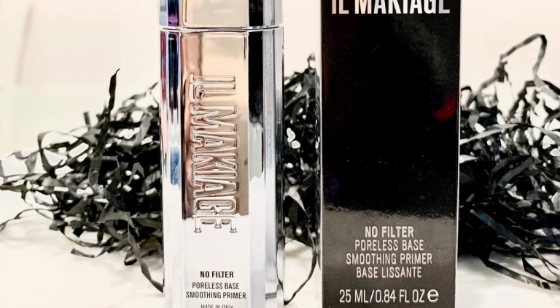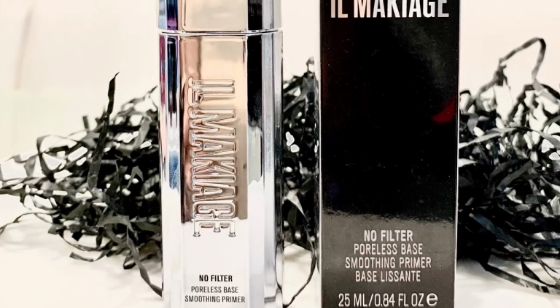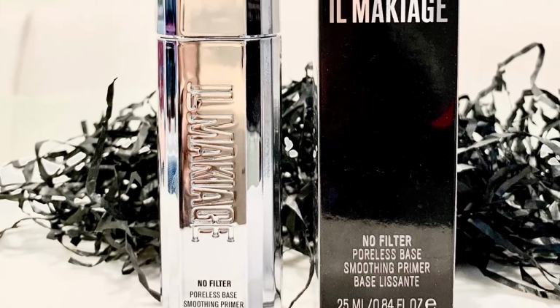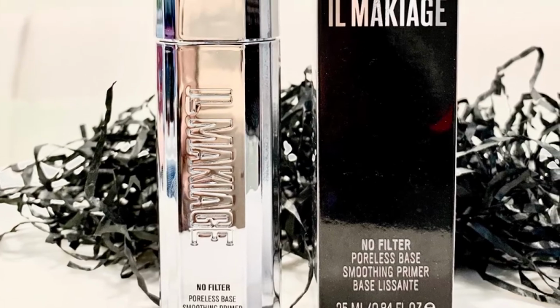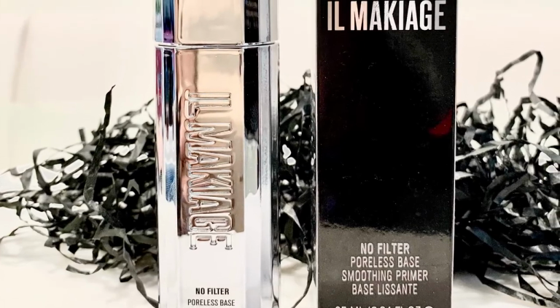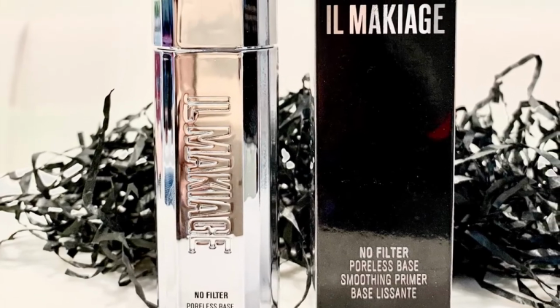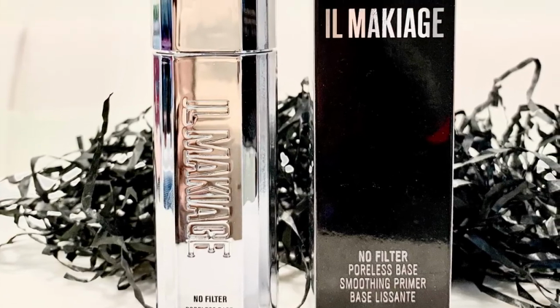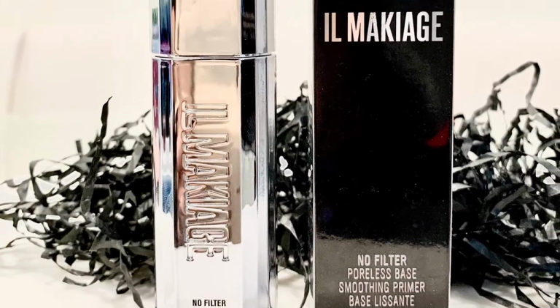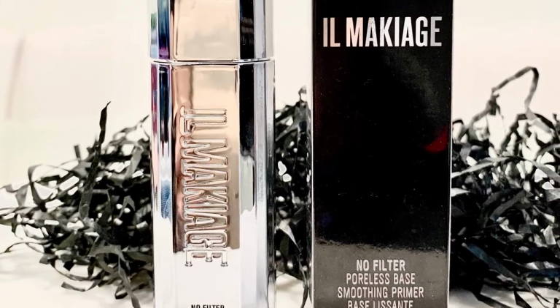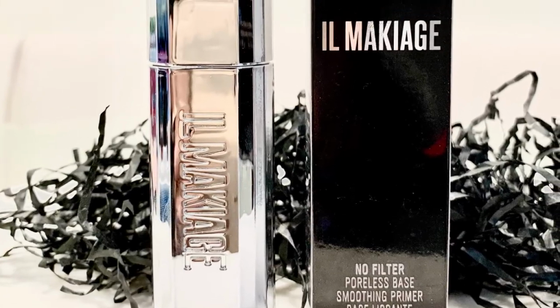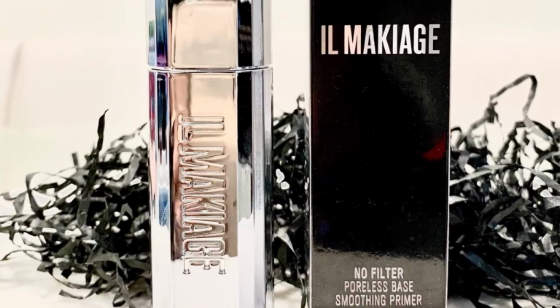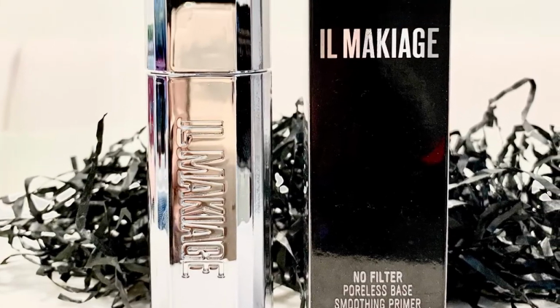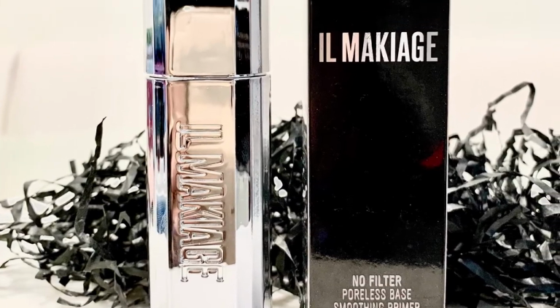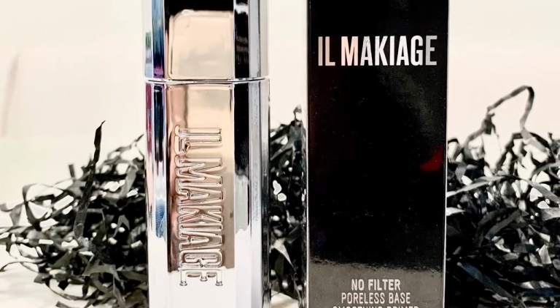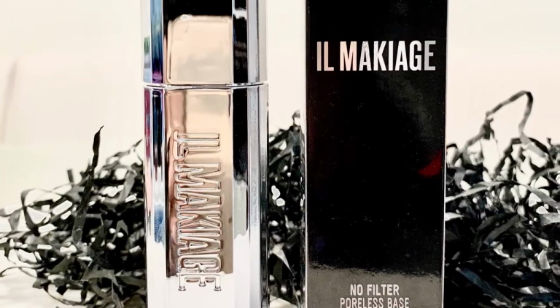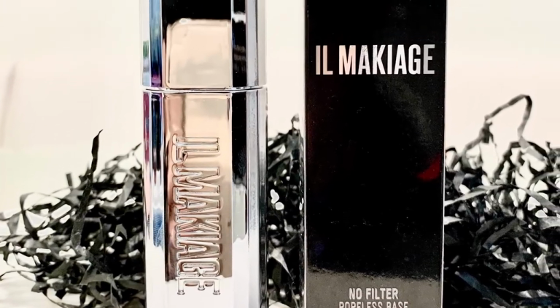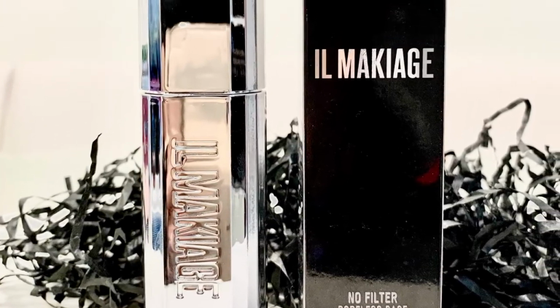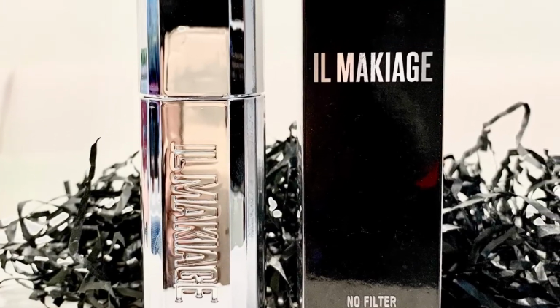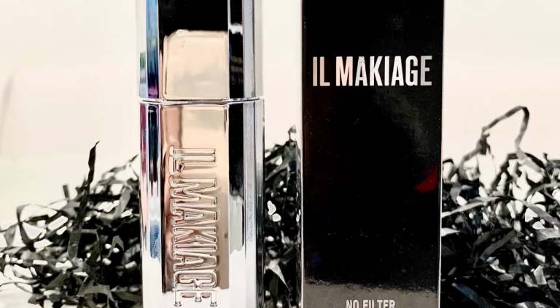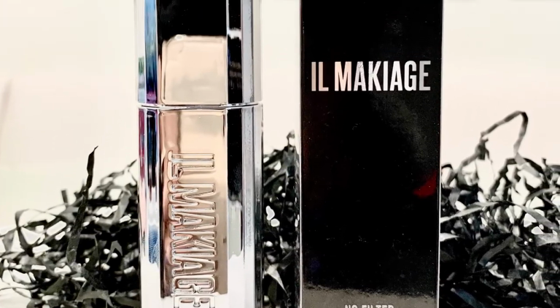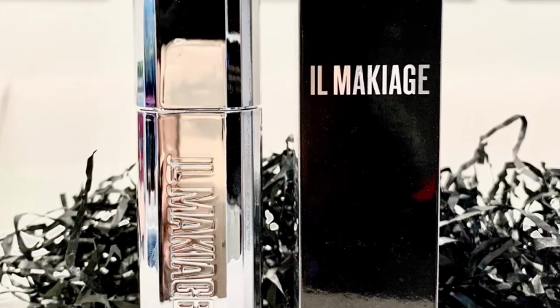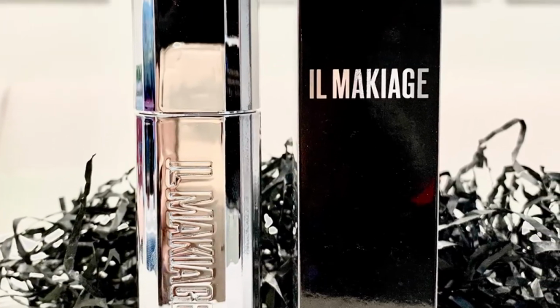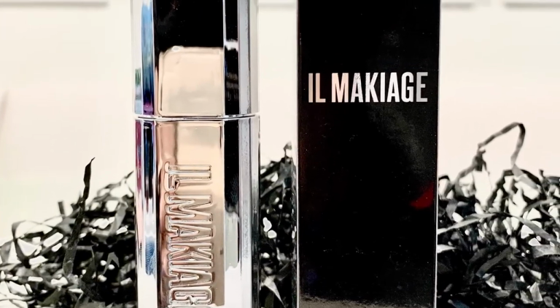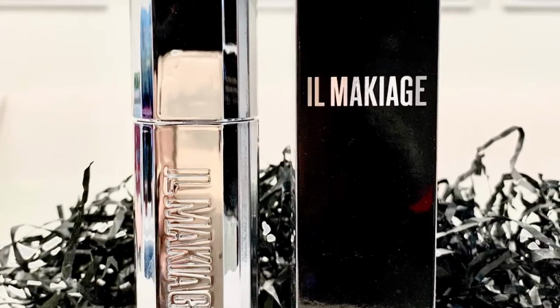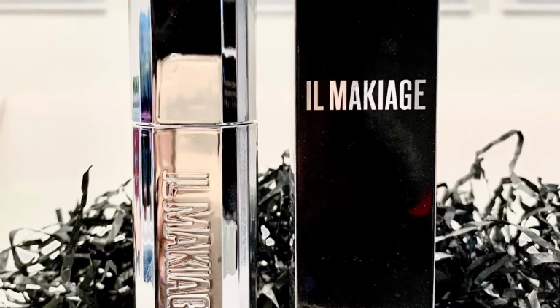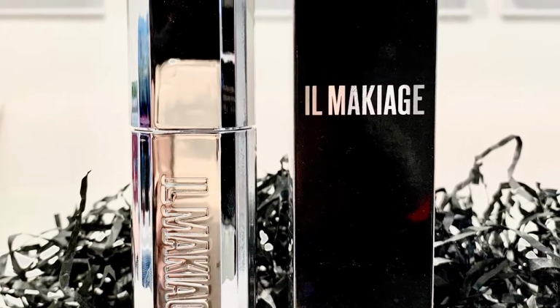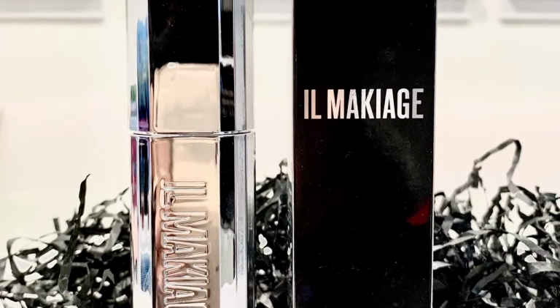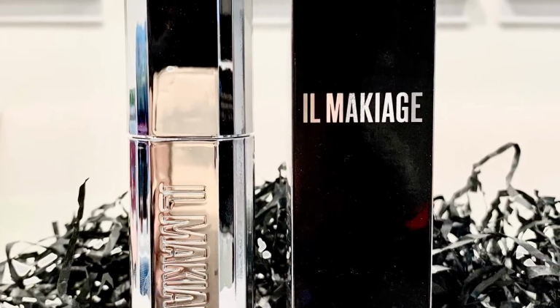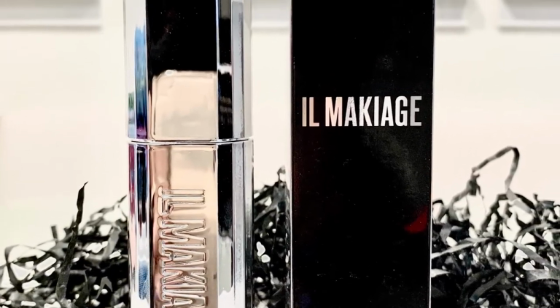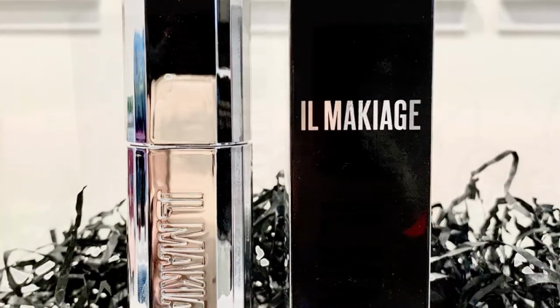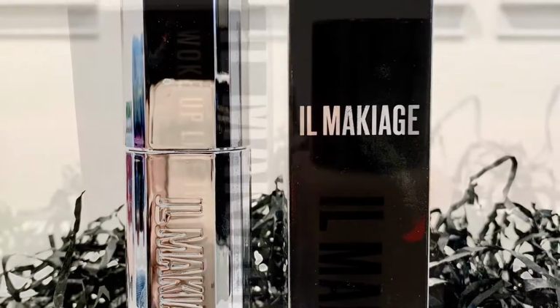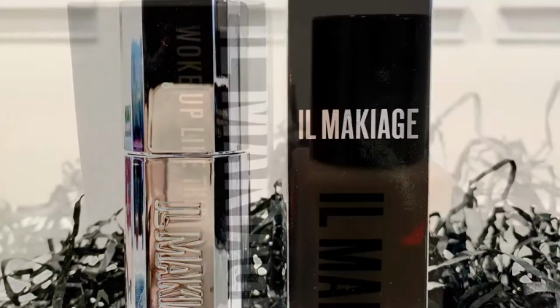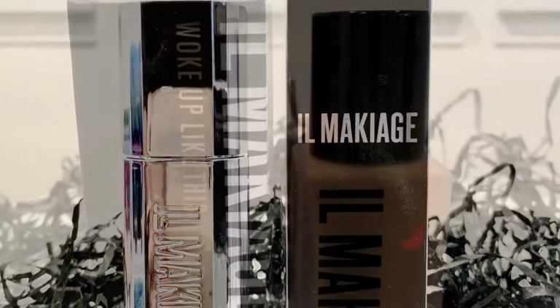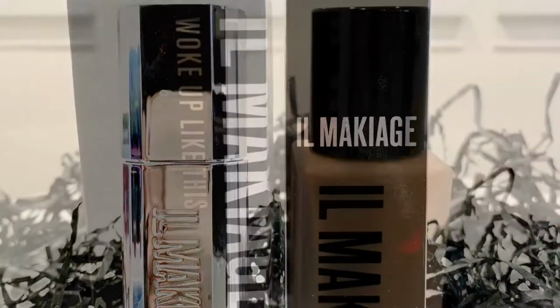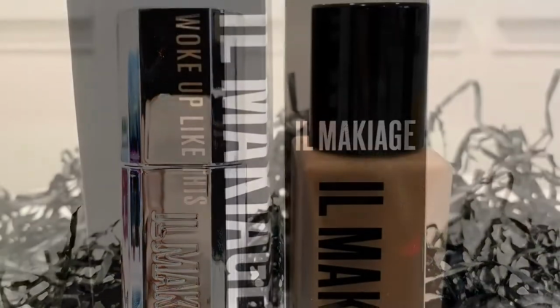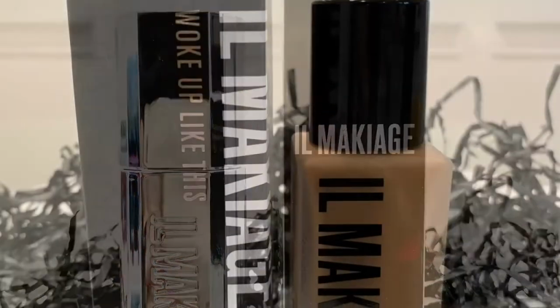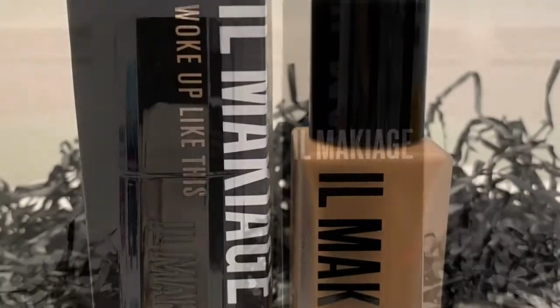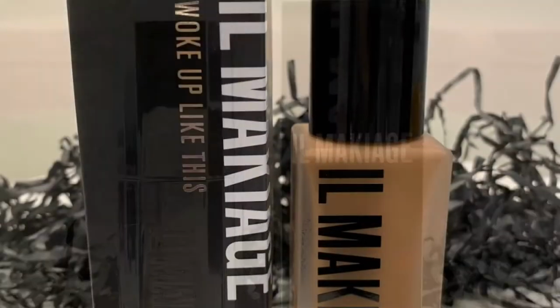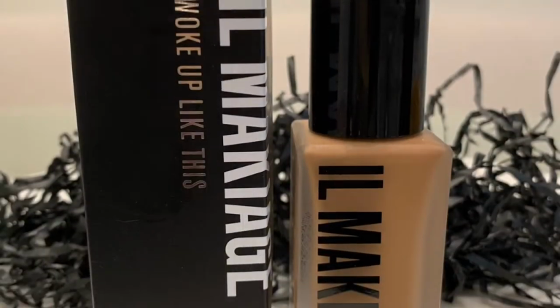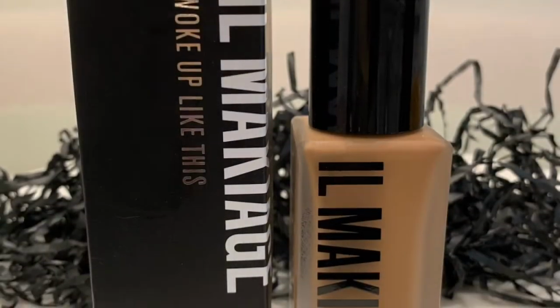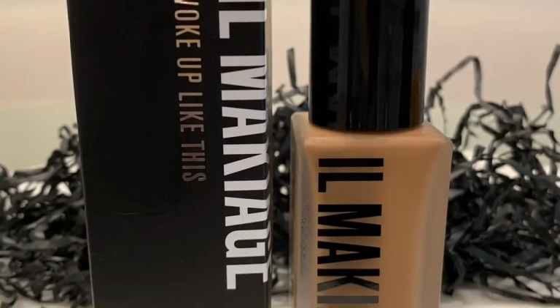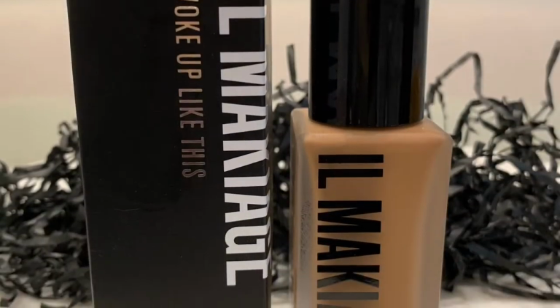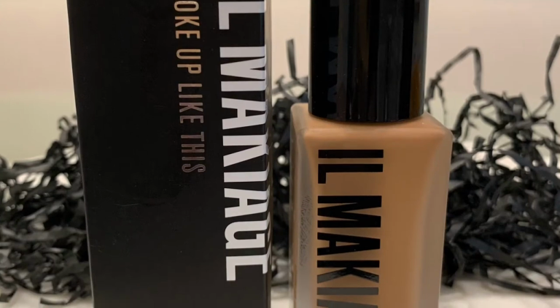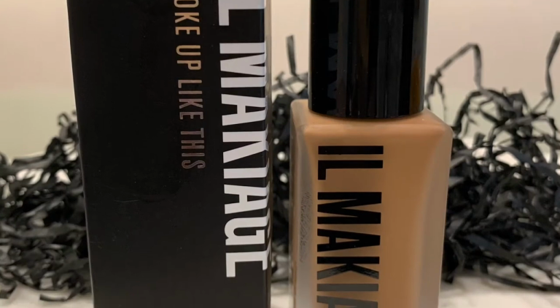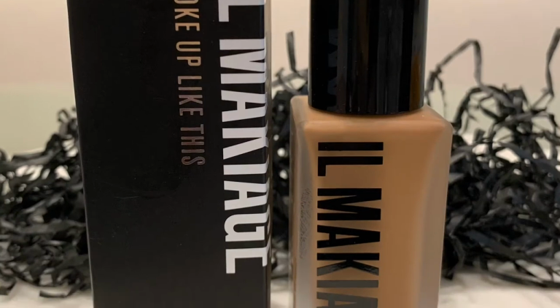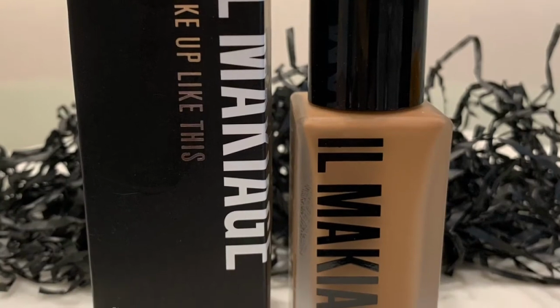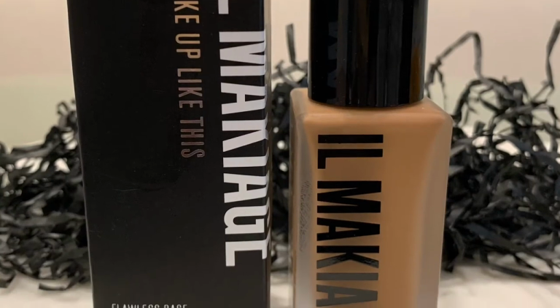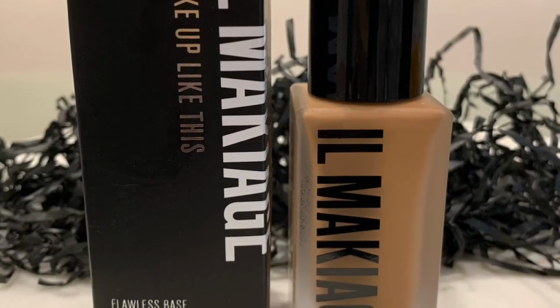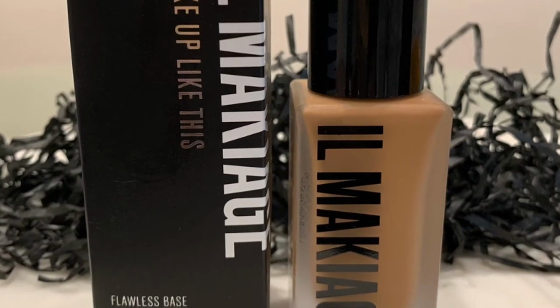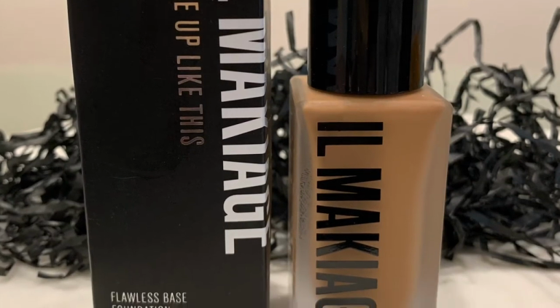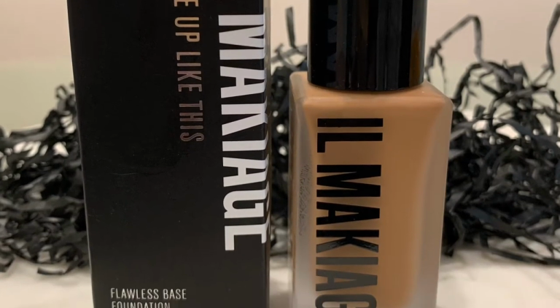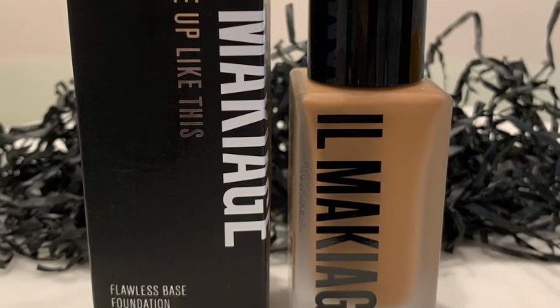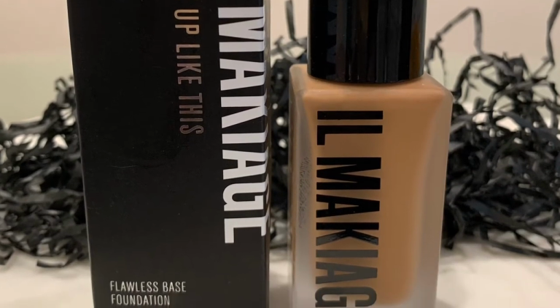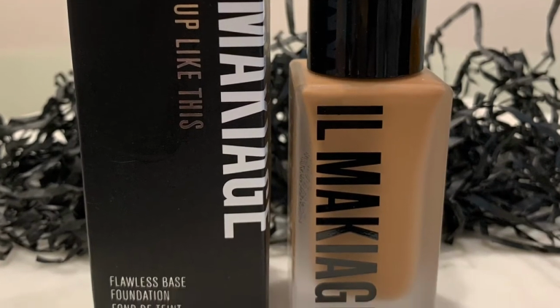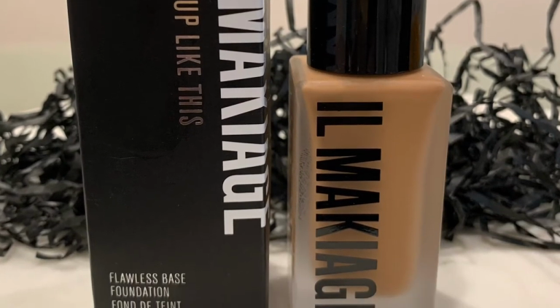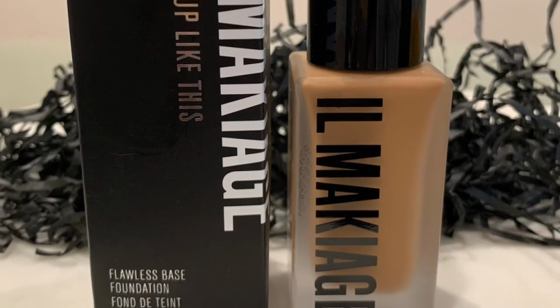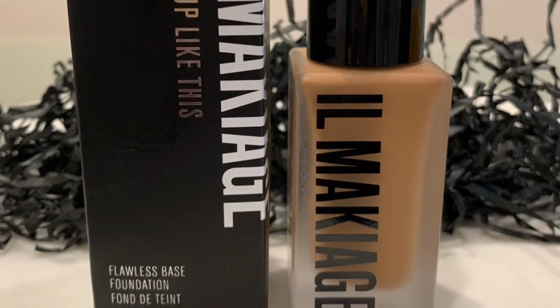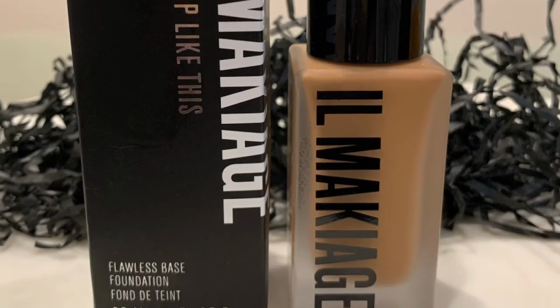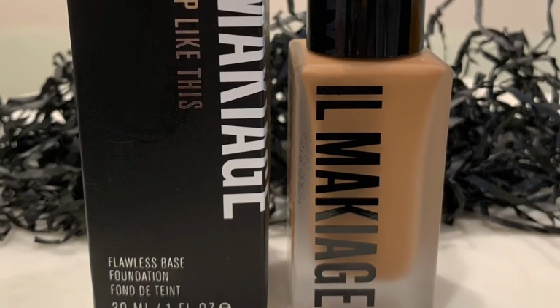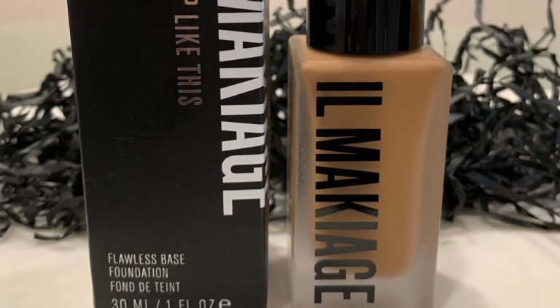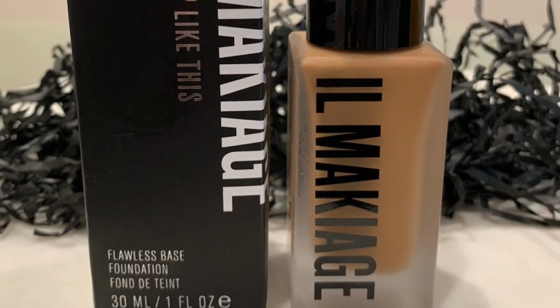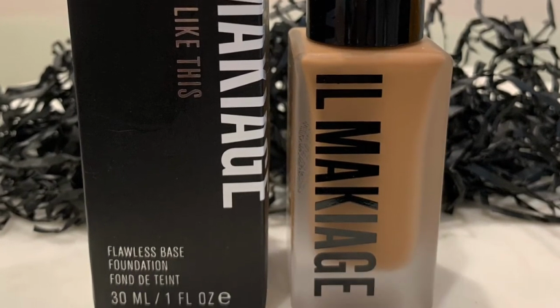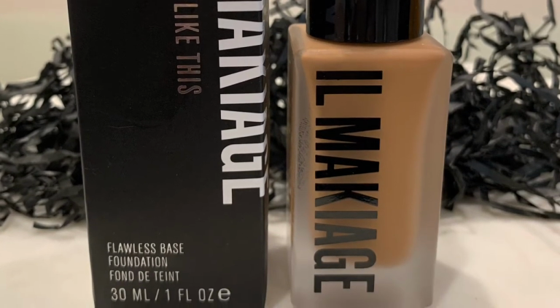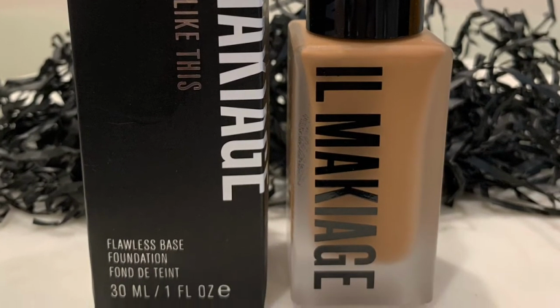Welcome again. Today I'll be investigating El Makiage primer and foundation in 165.